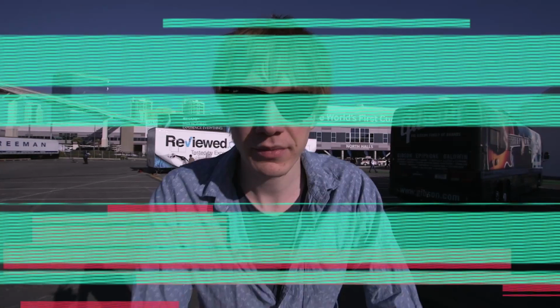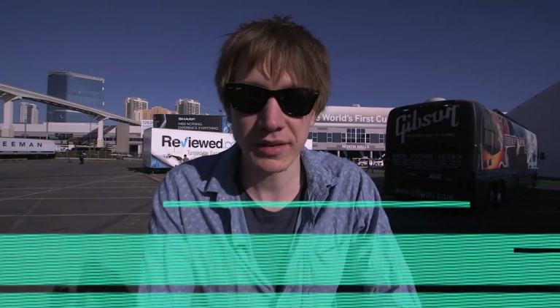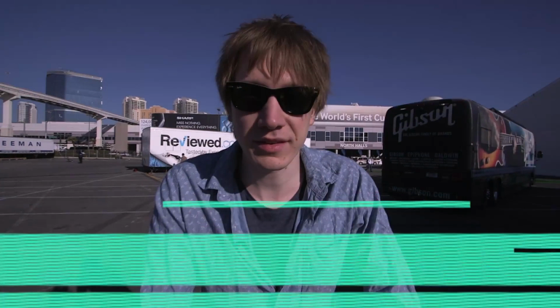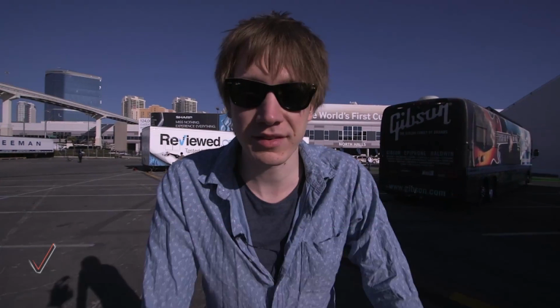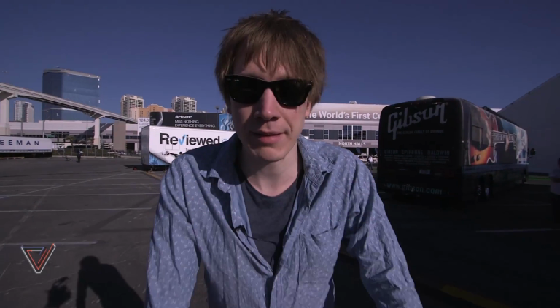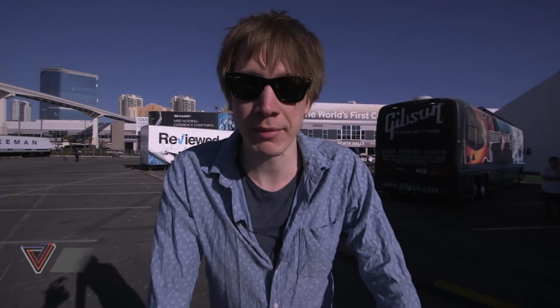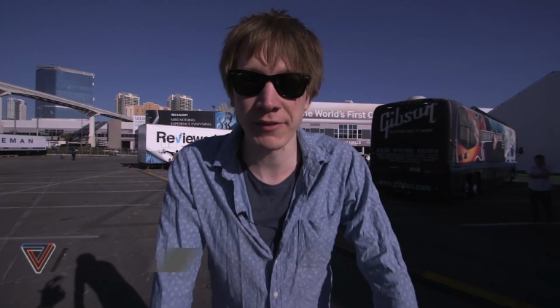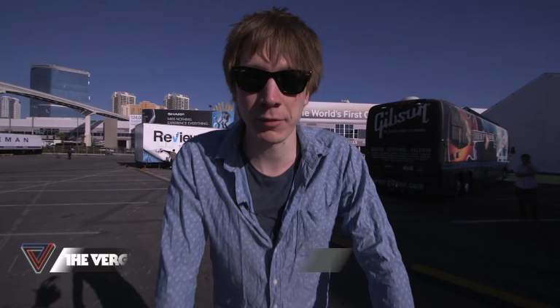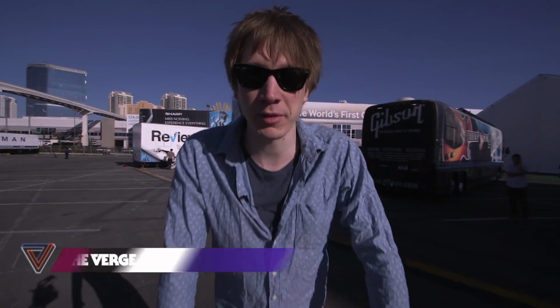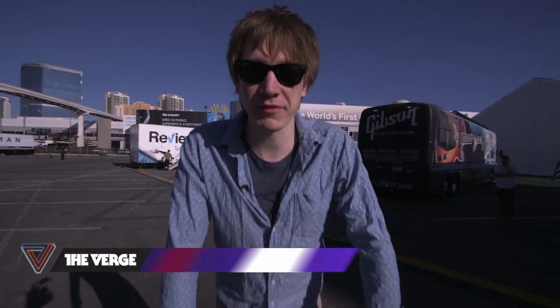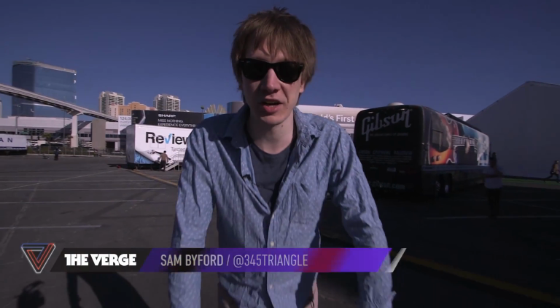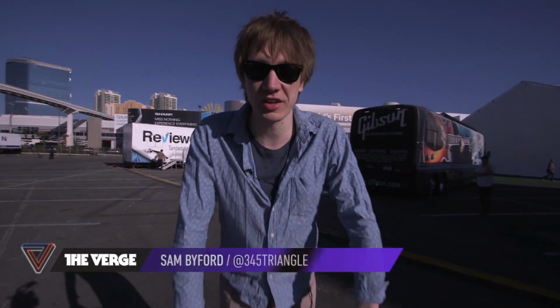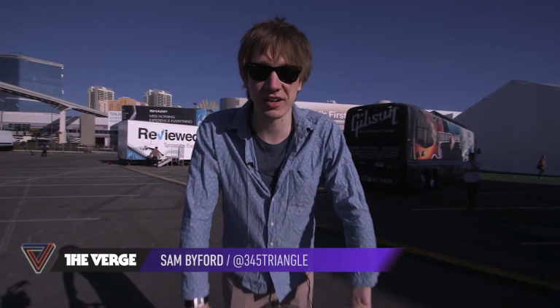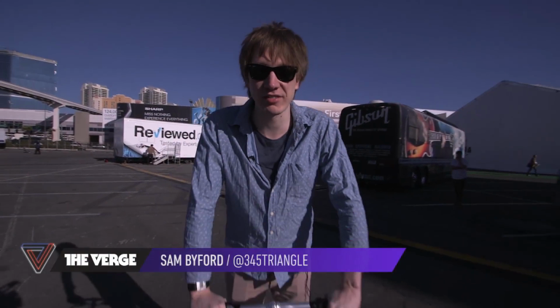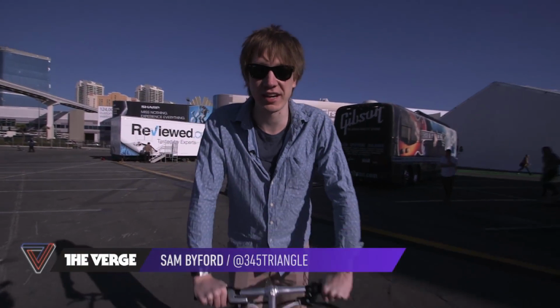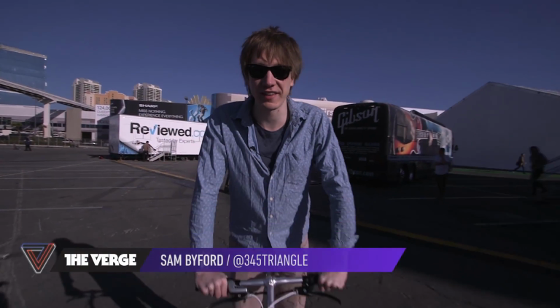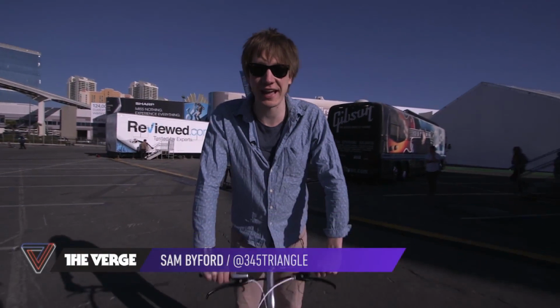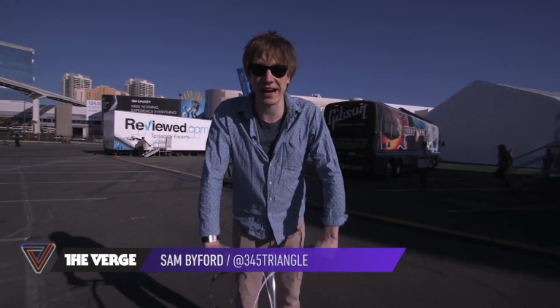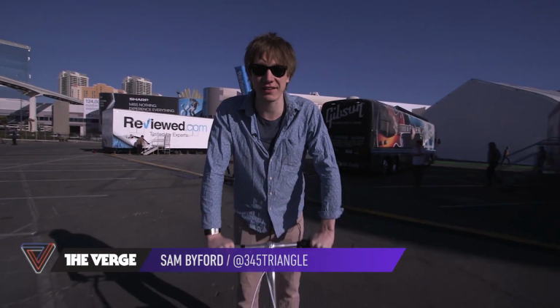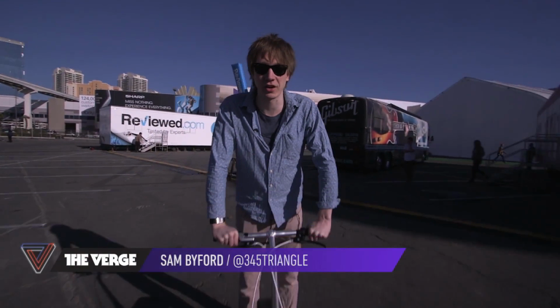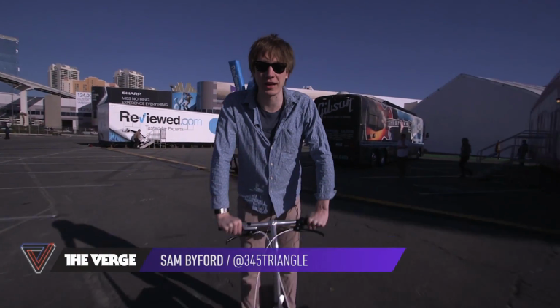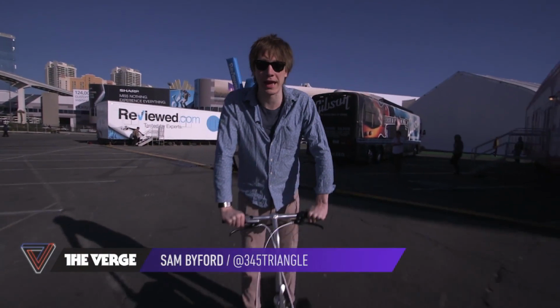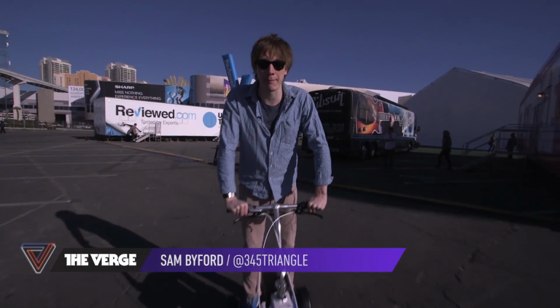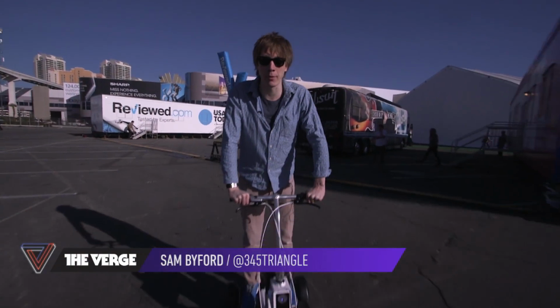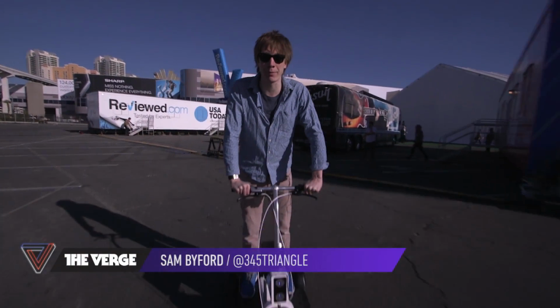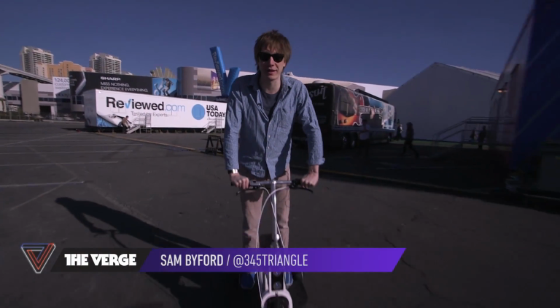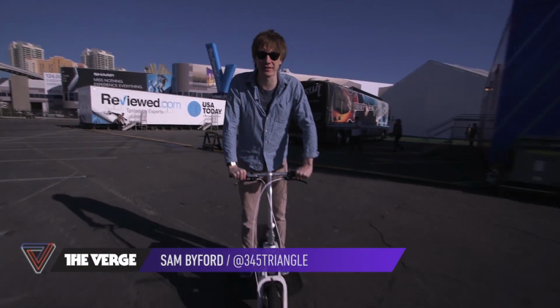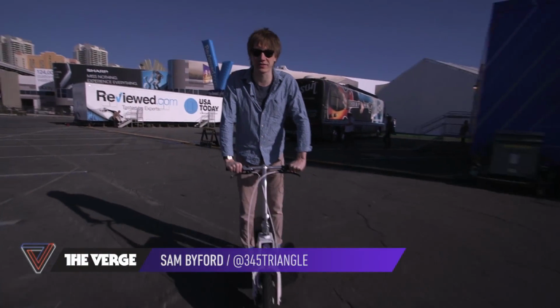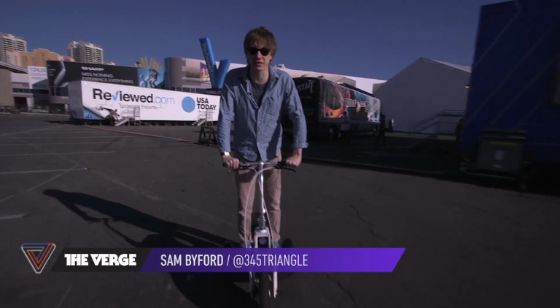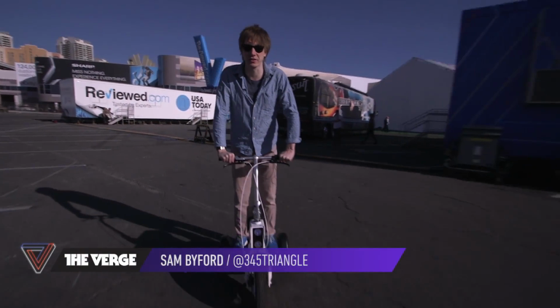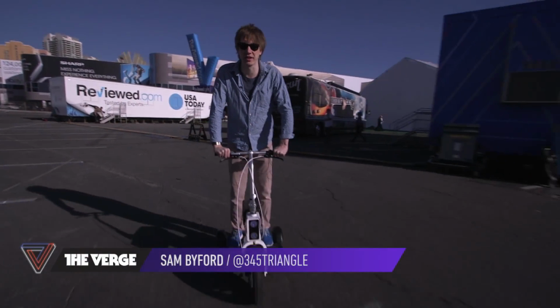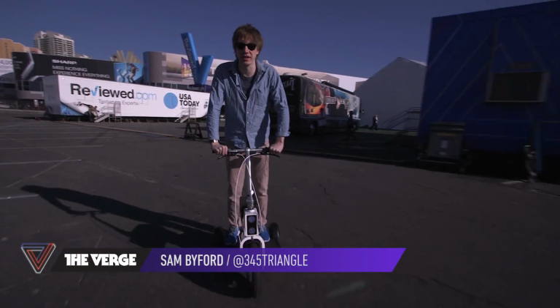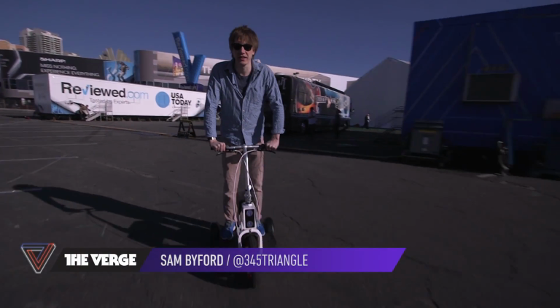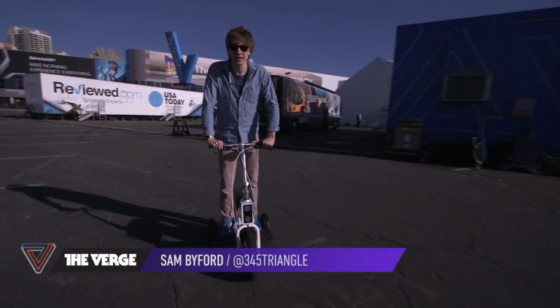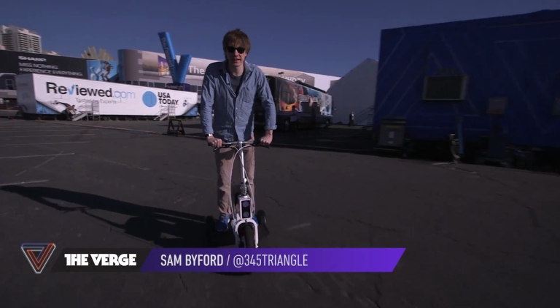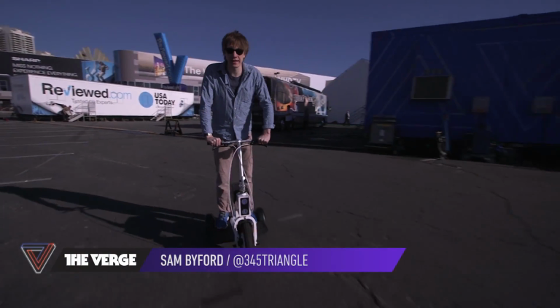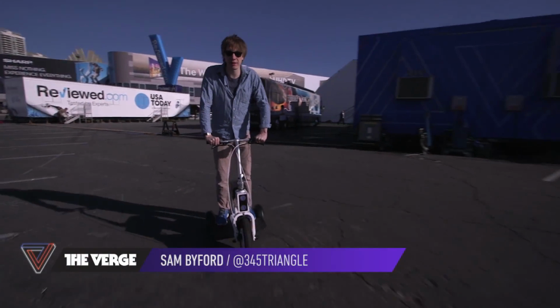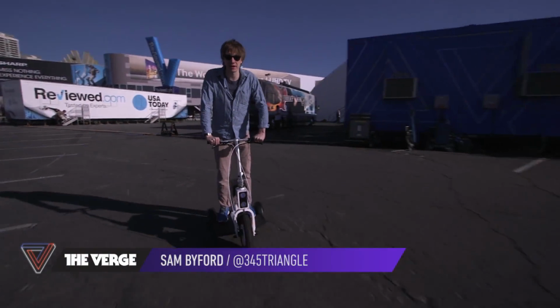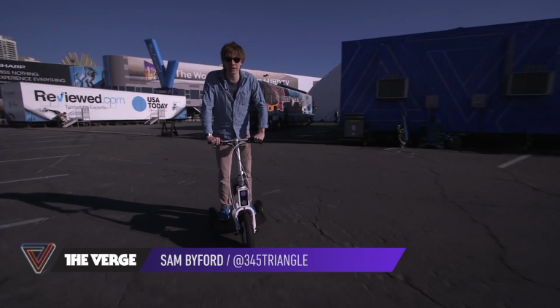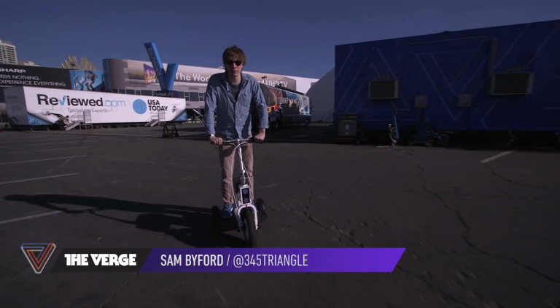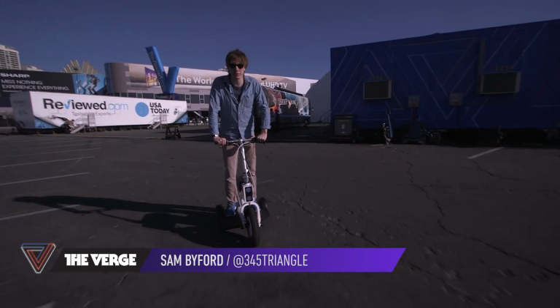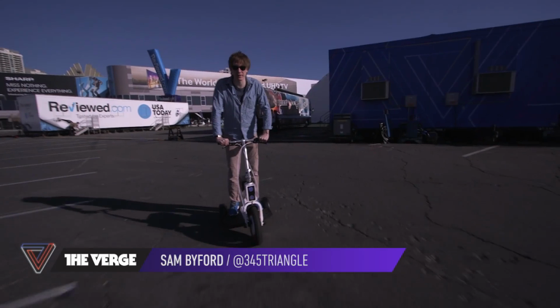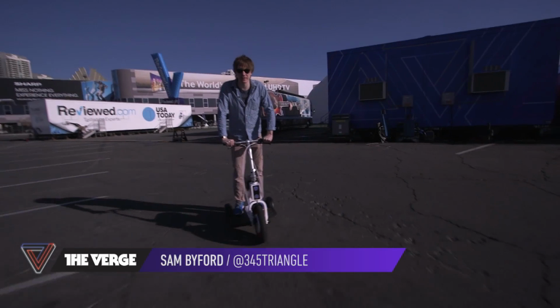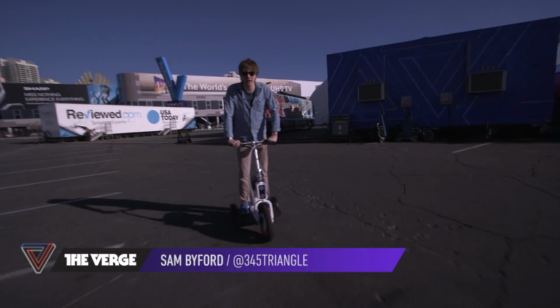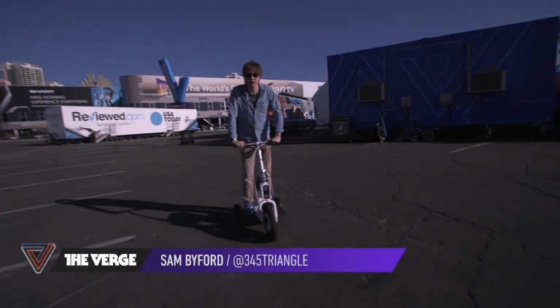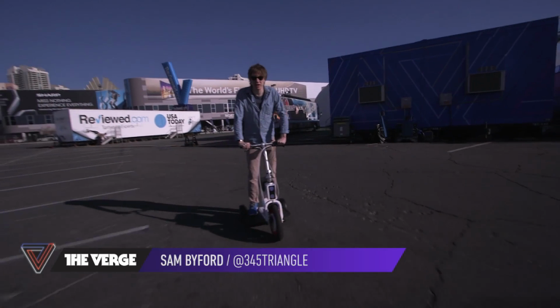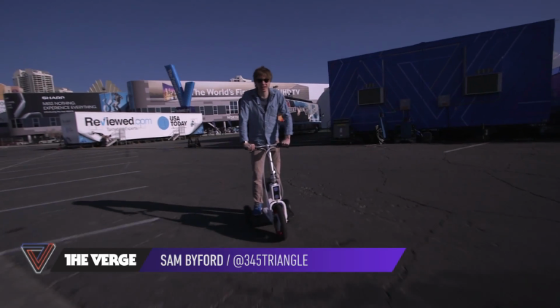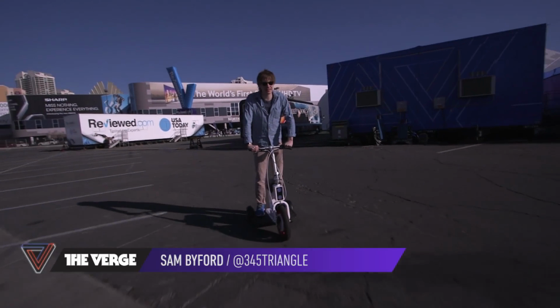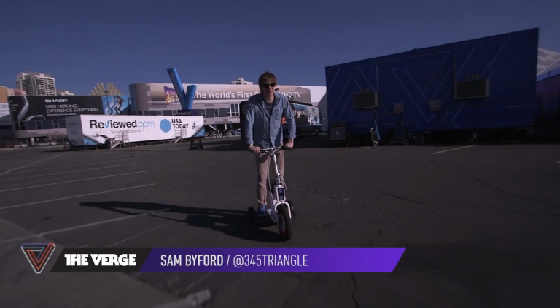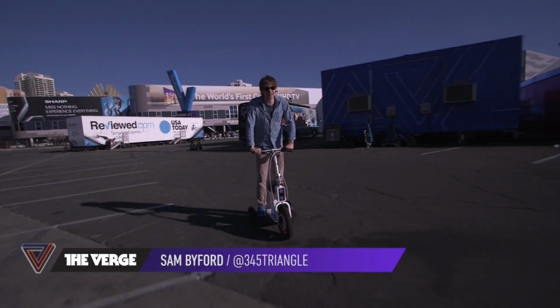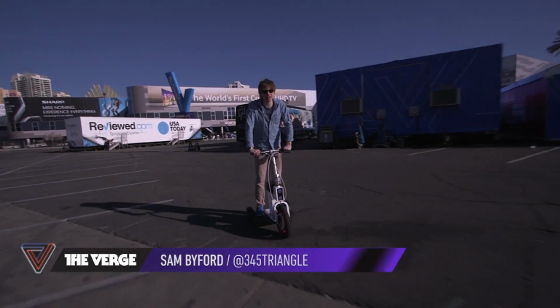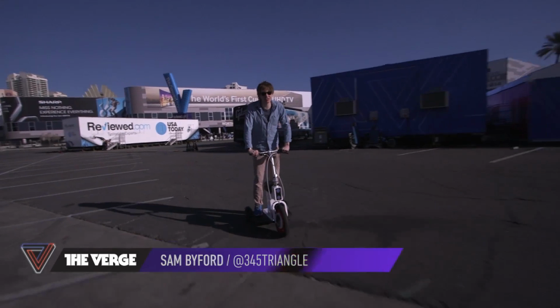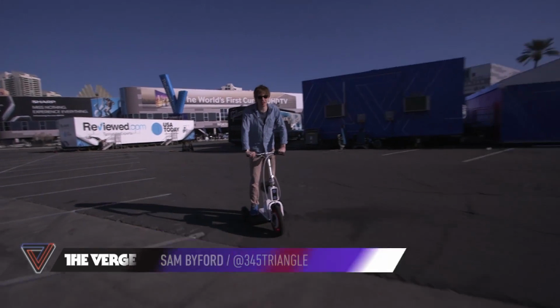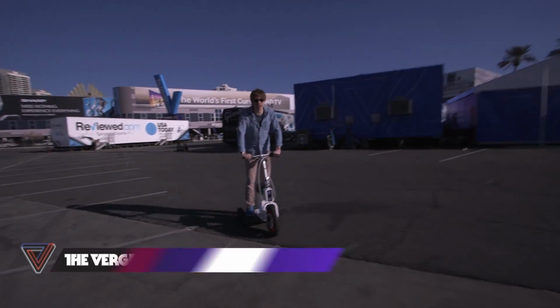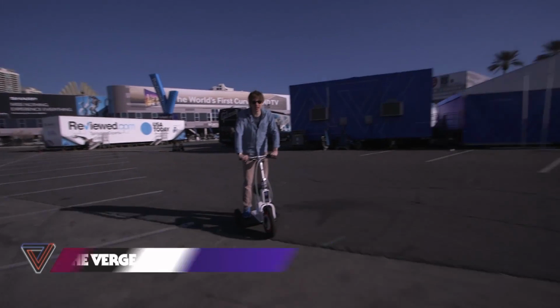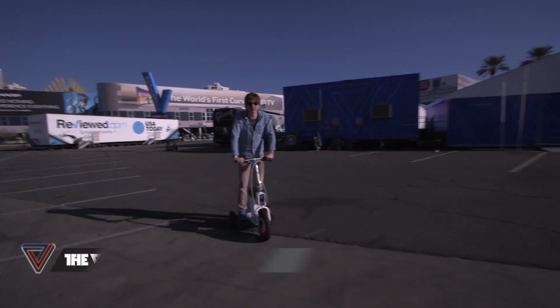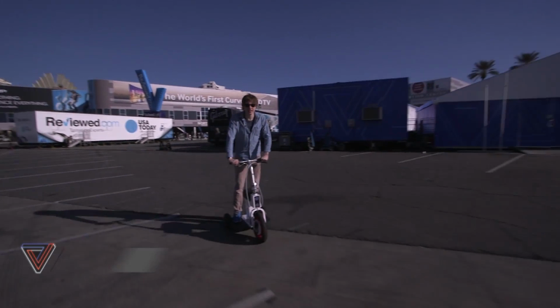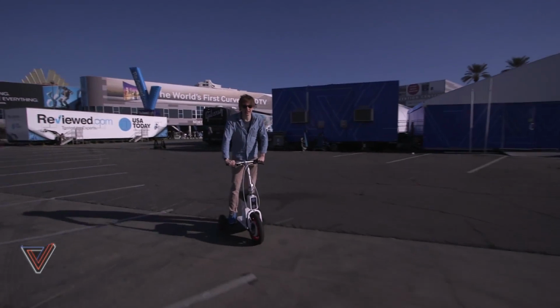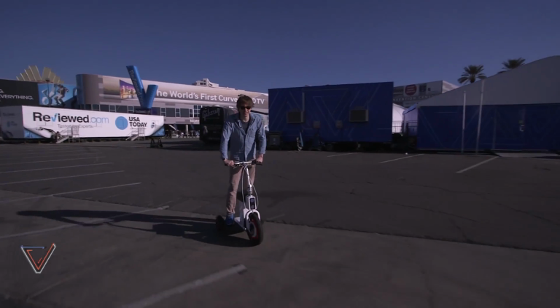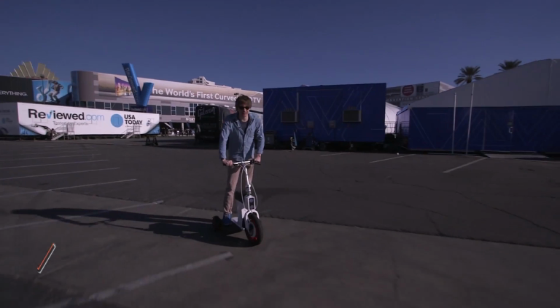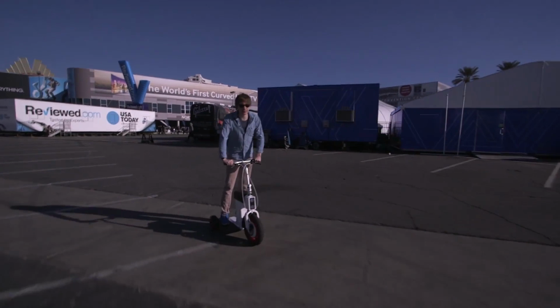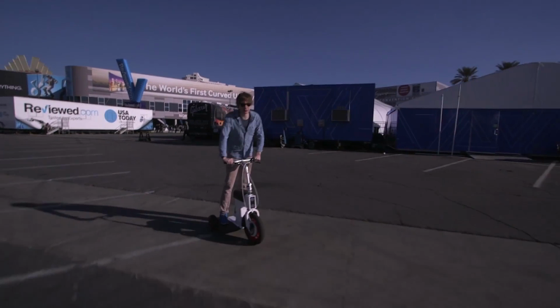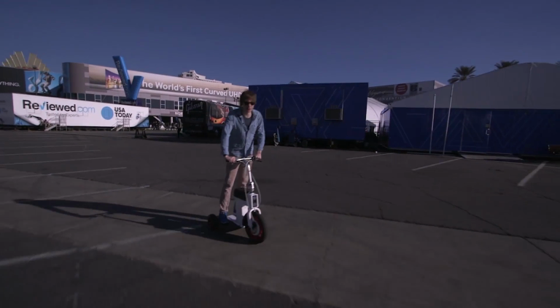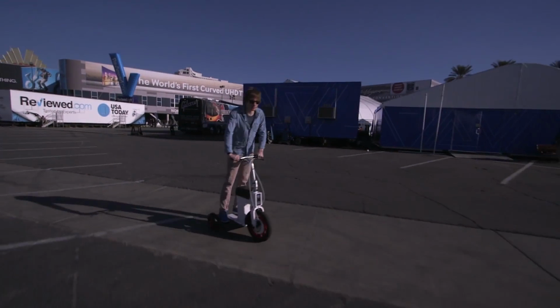This is Sam Beifer with The Verge and I'm riding the Acton M Mobility Scooter. It came out a couple of weeks ago, it's $1800, and it's kind of awesome.